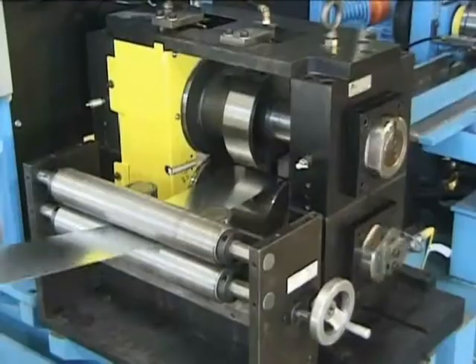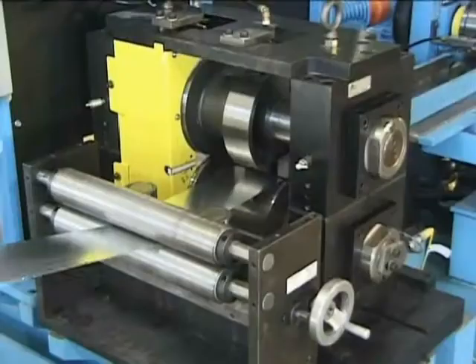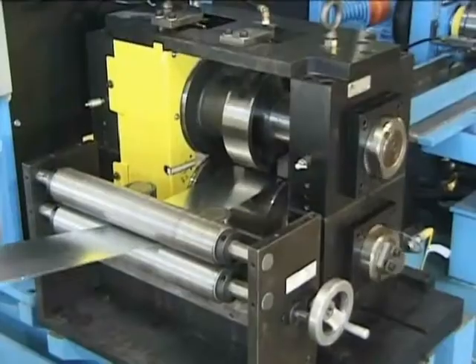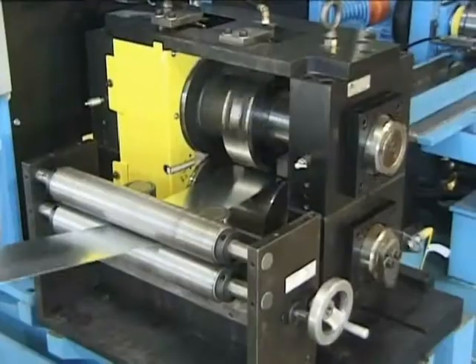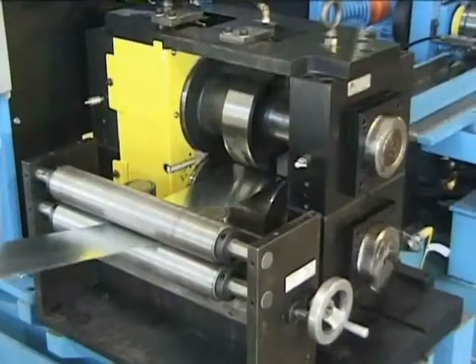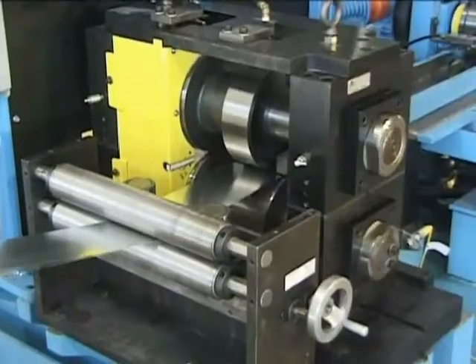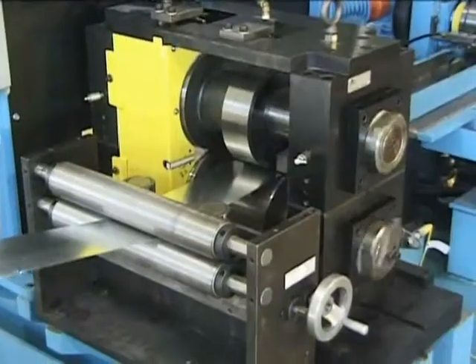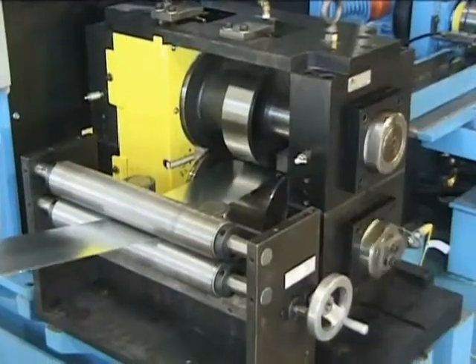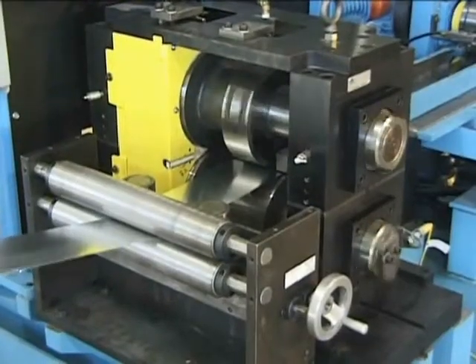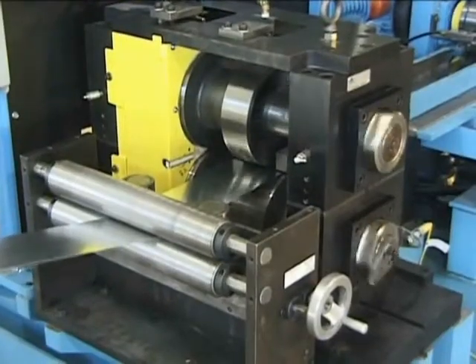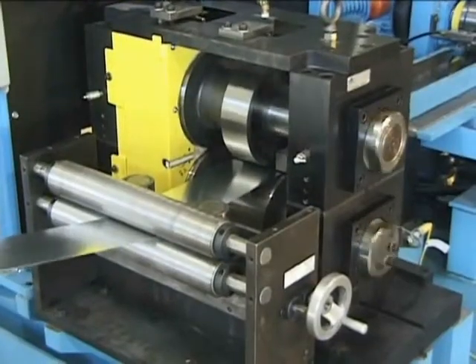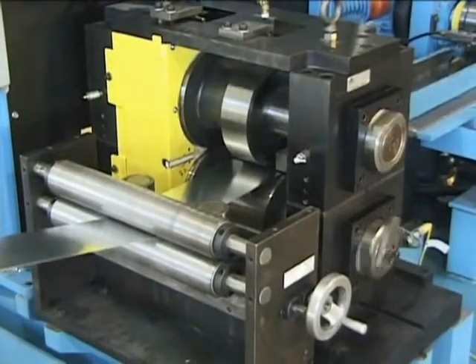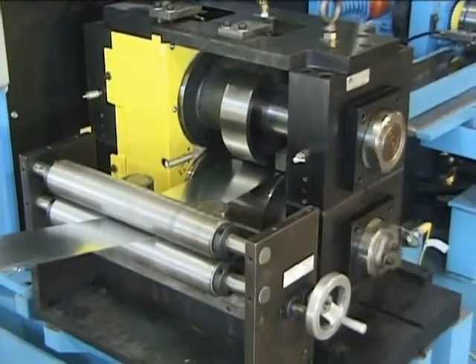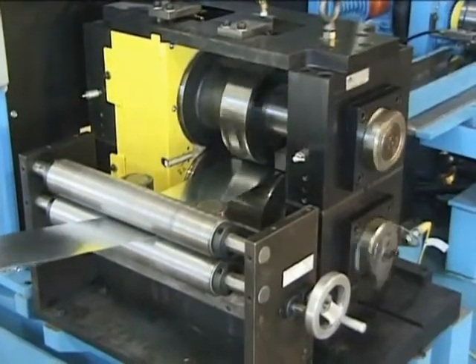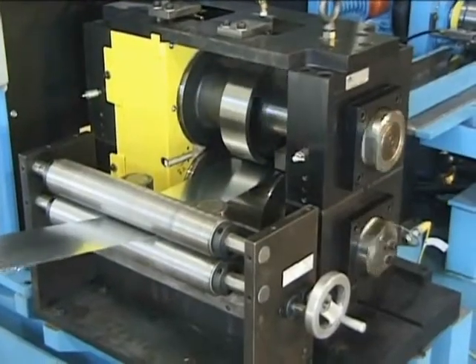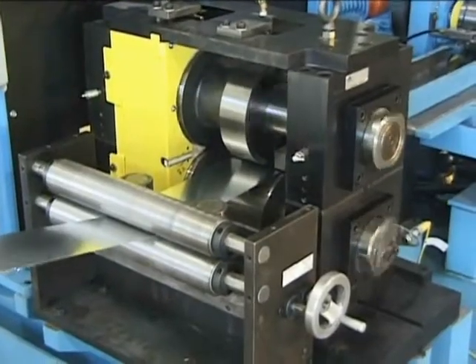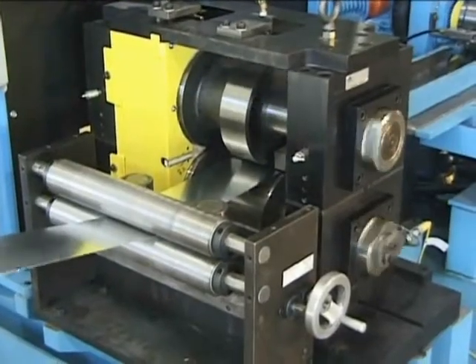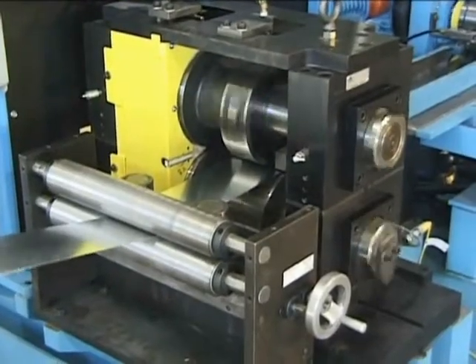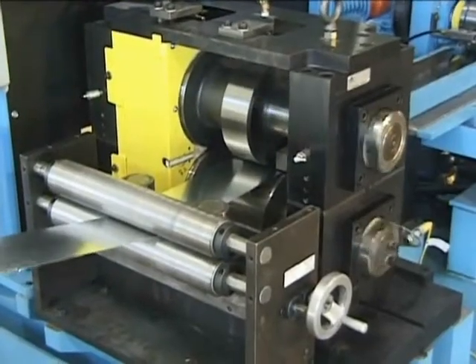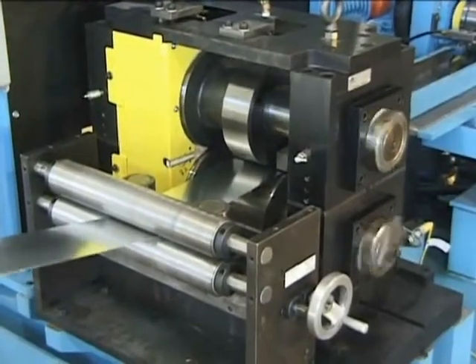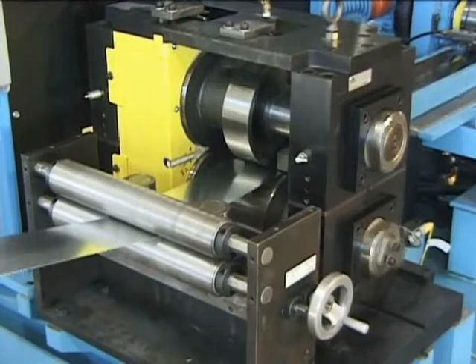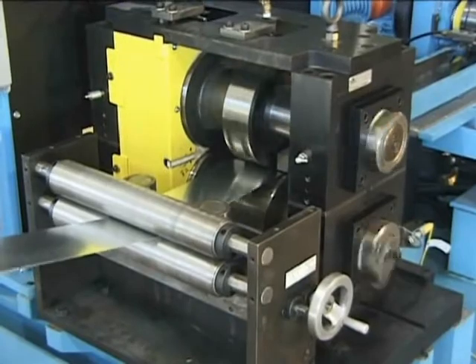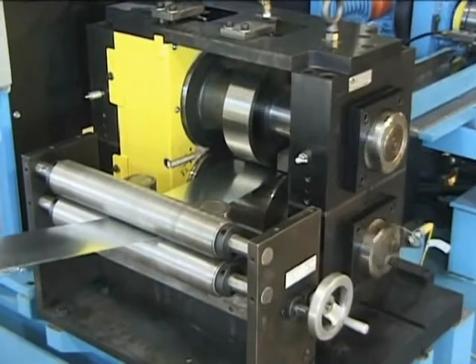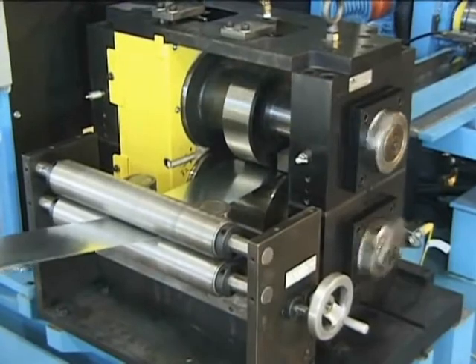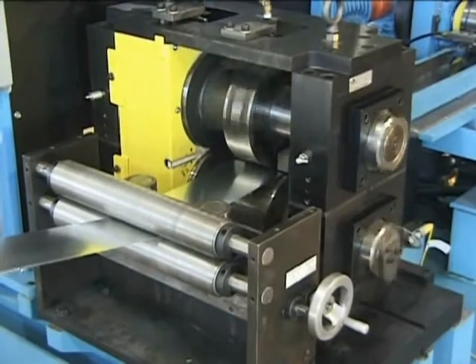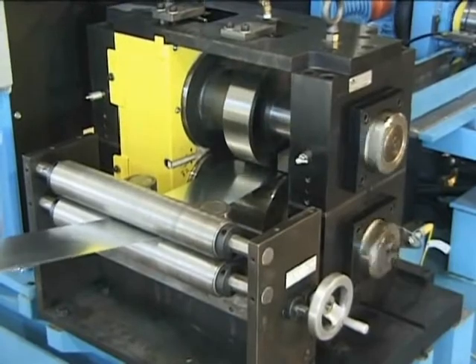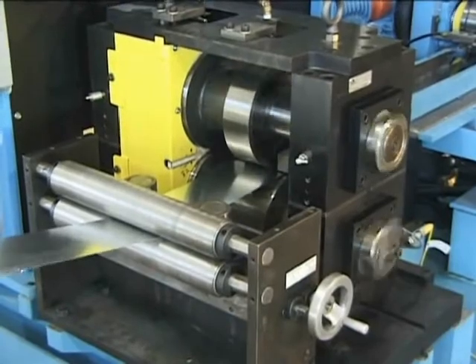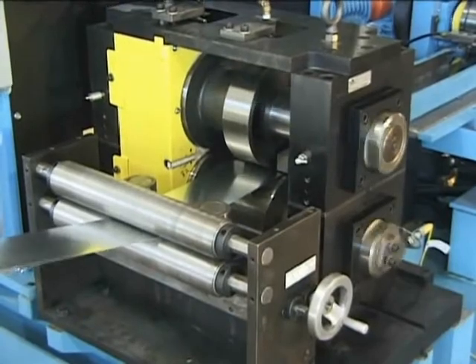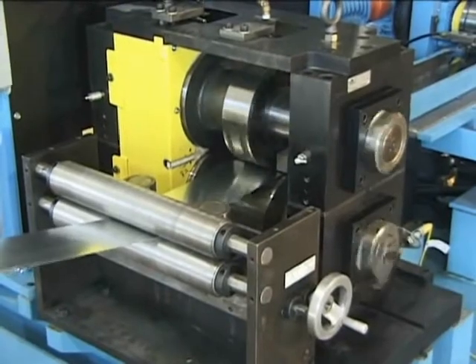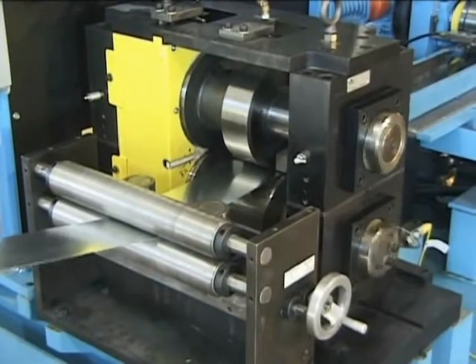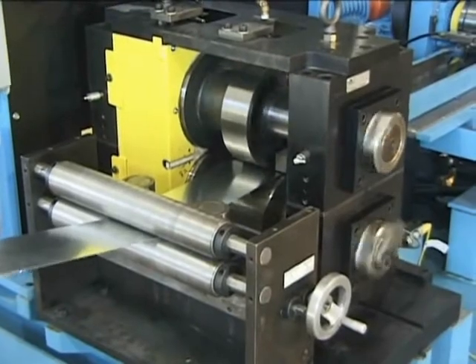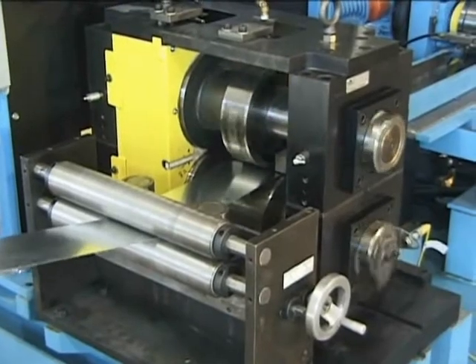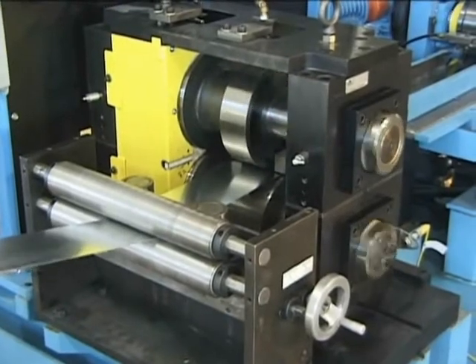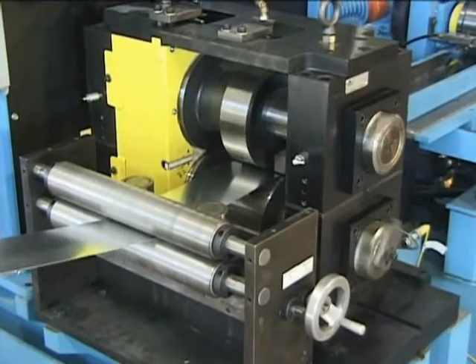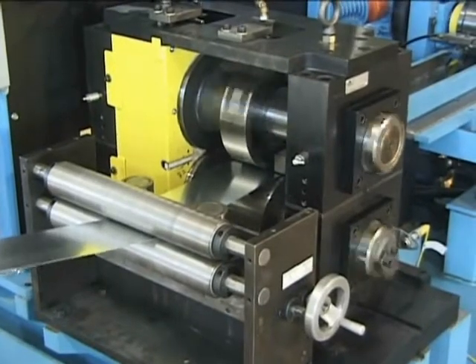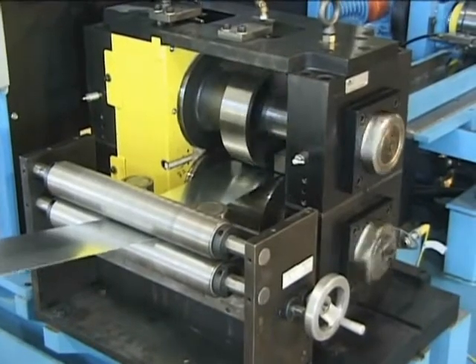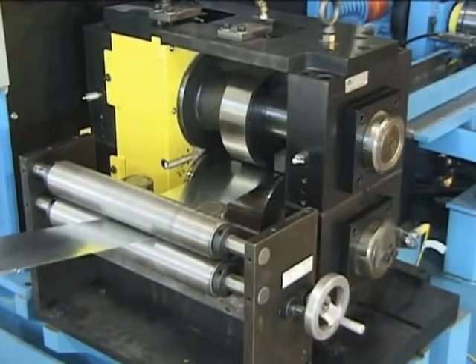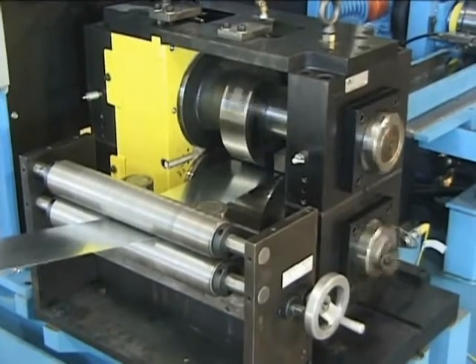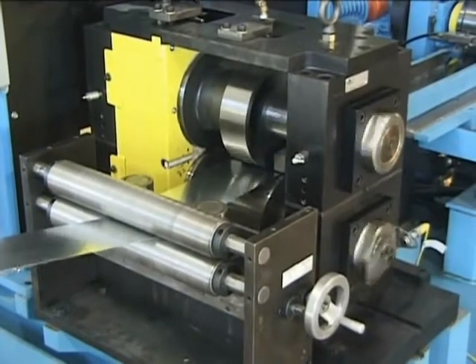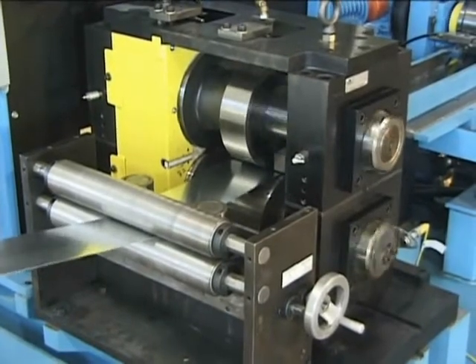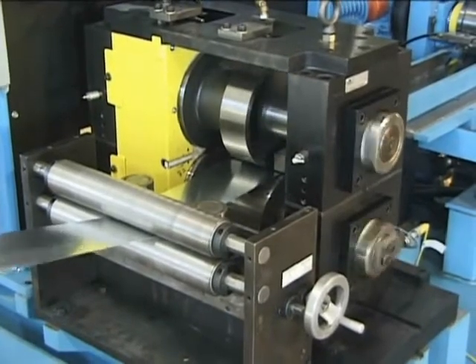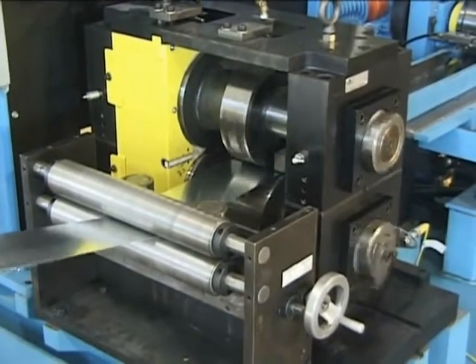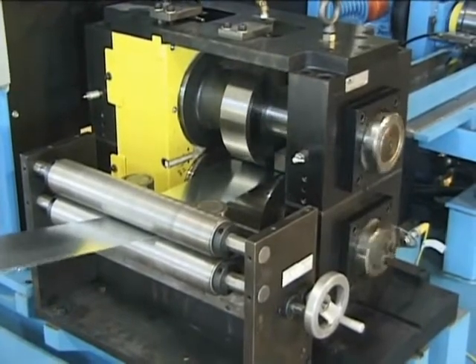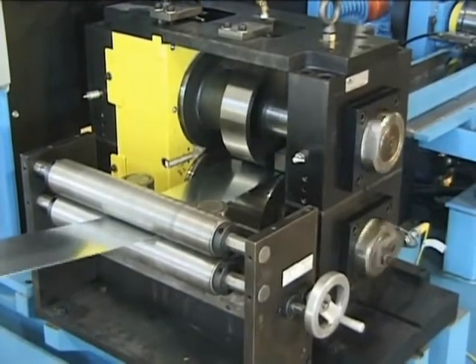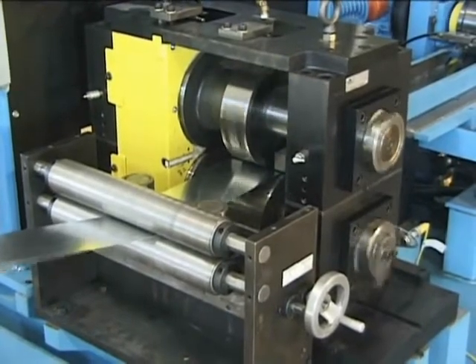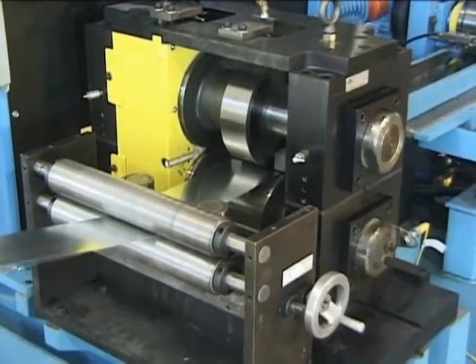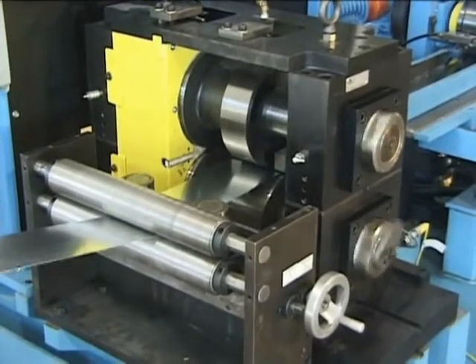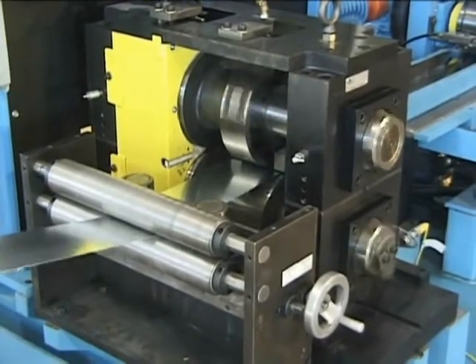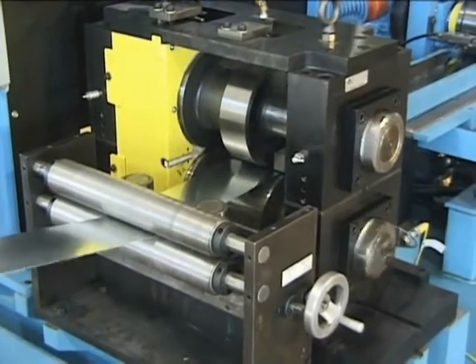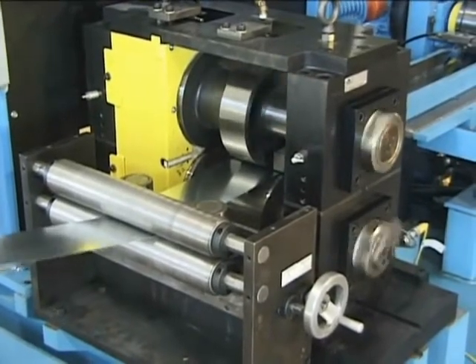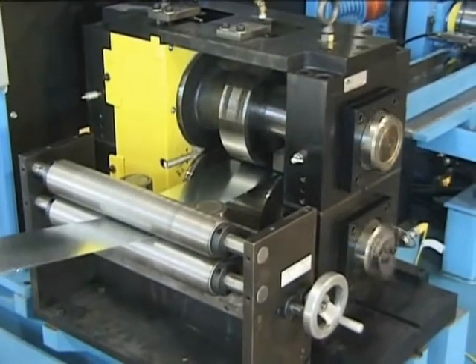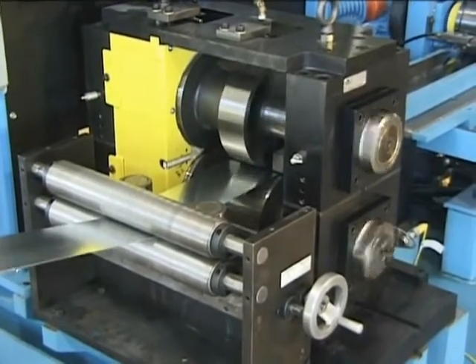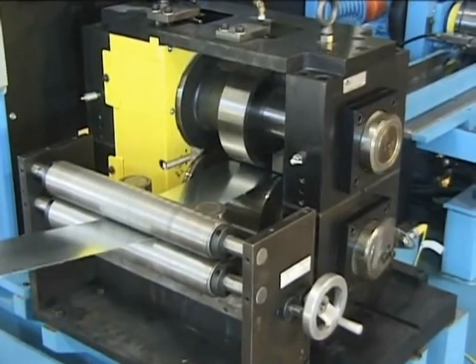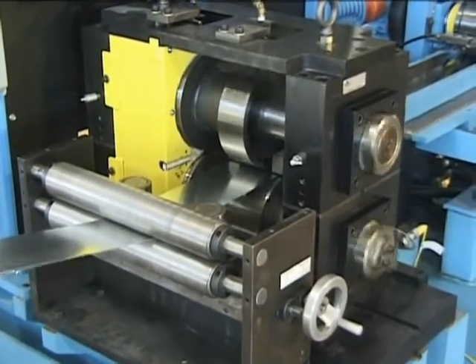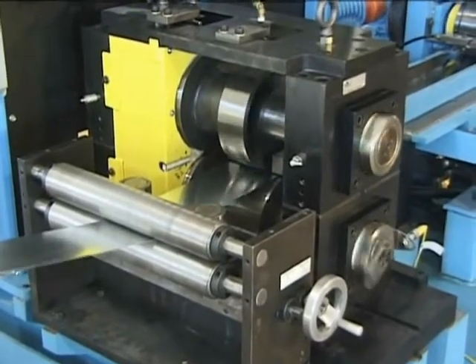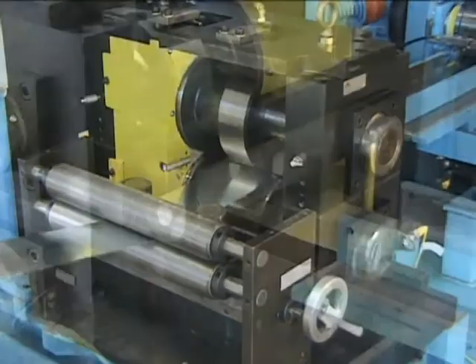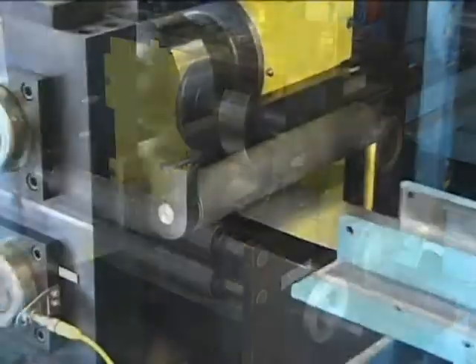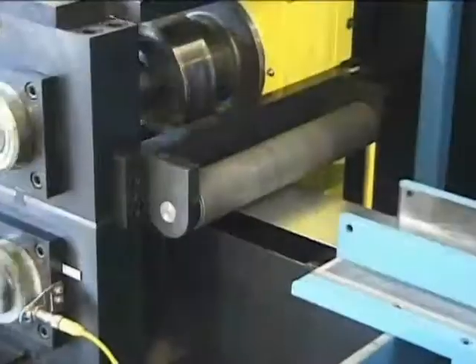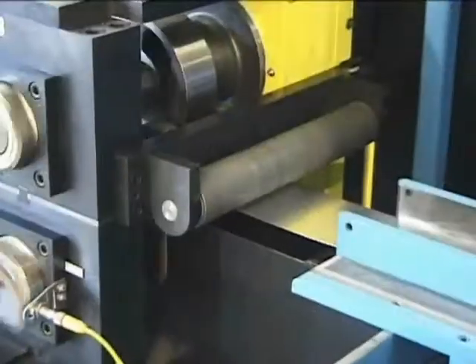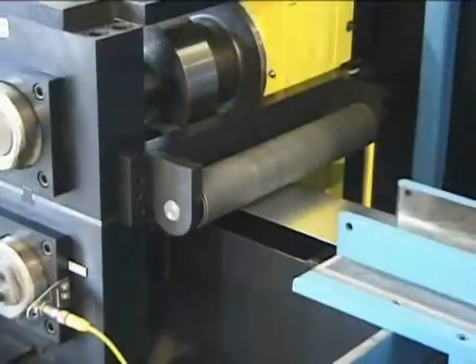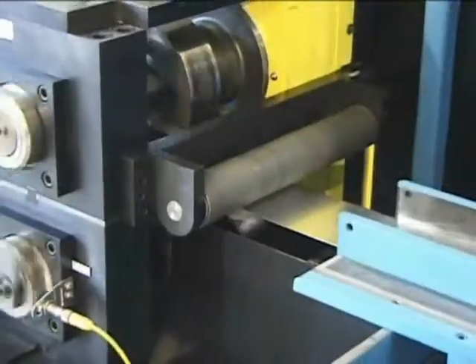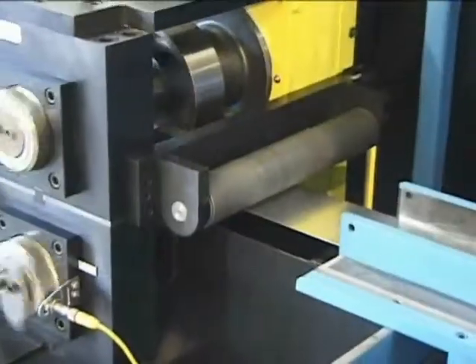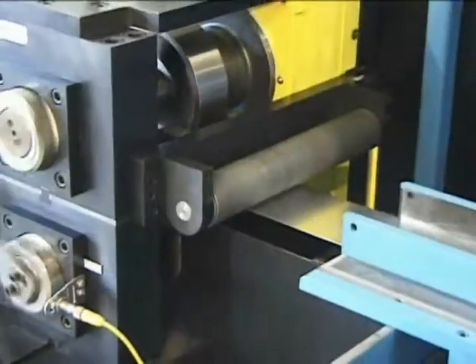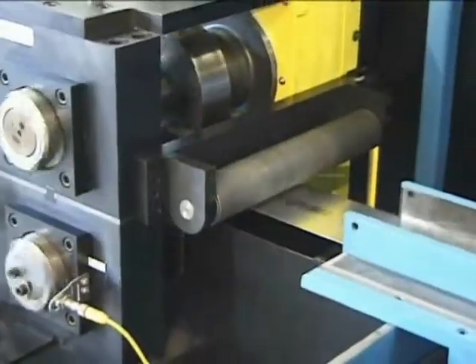In addition to operating at high speeds and close tolerances, rotary punching is a very quiet process.